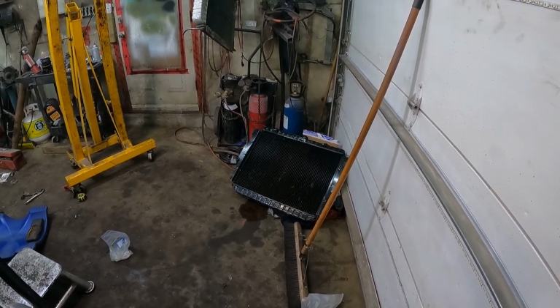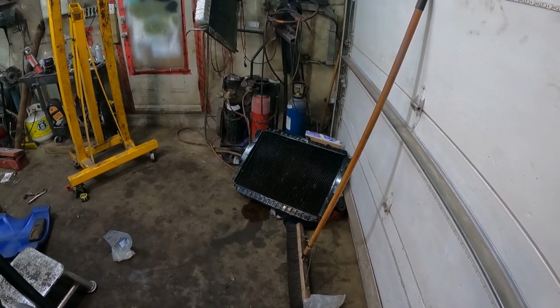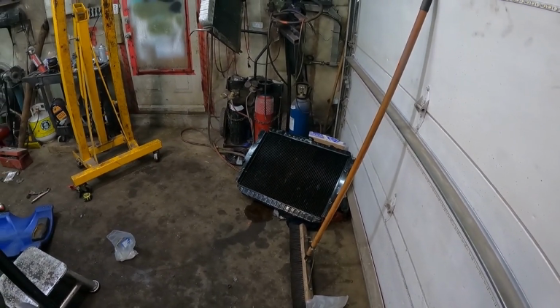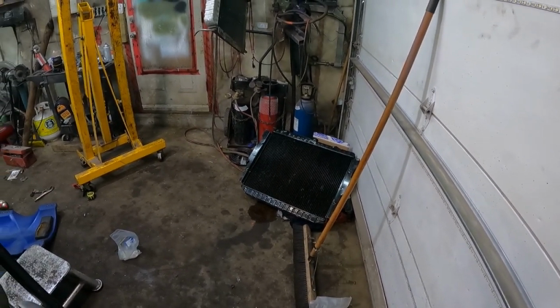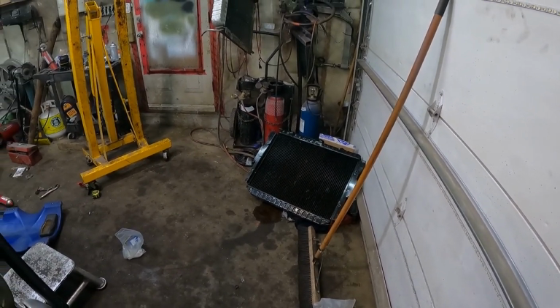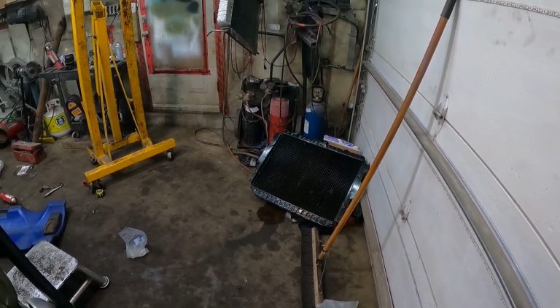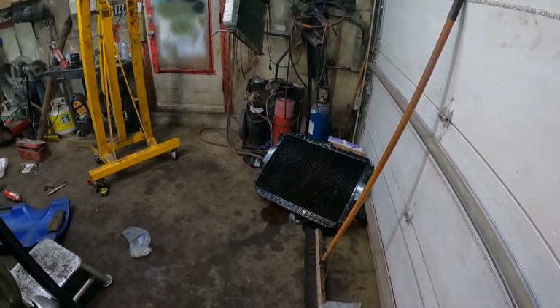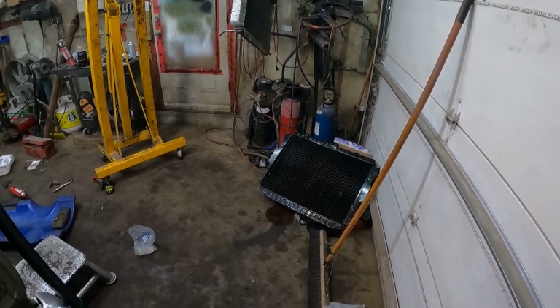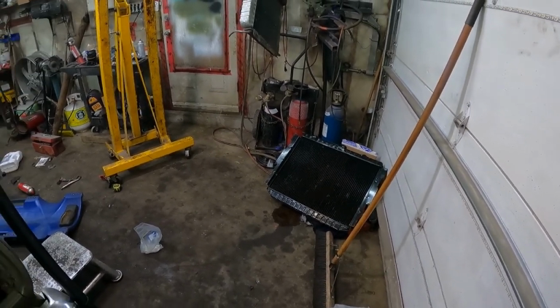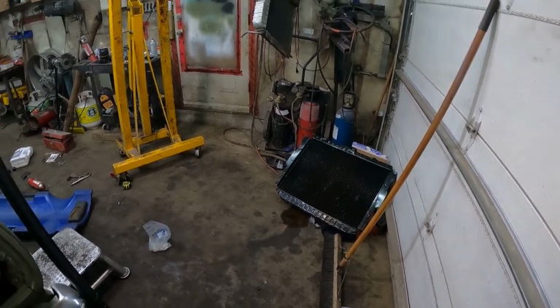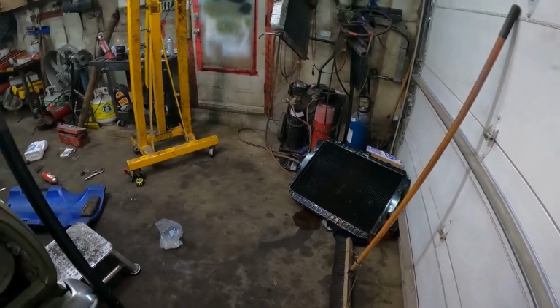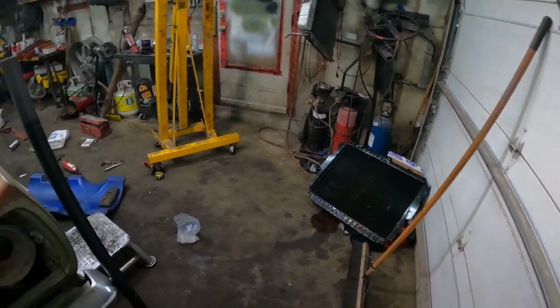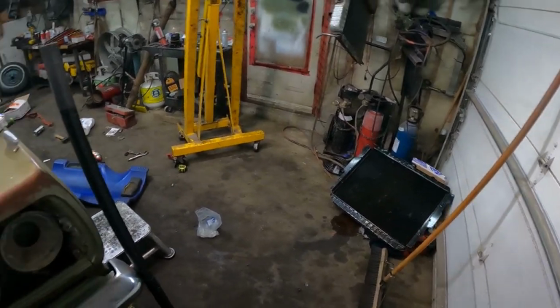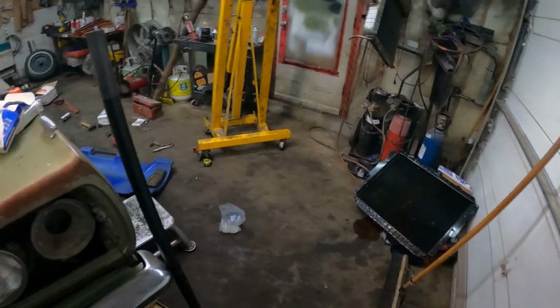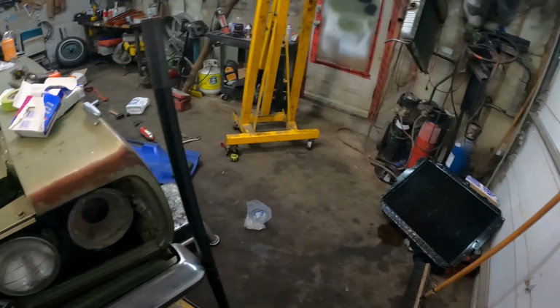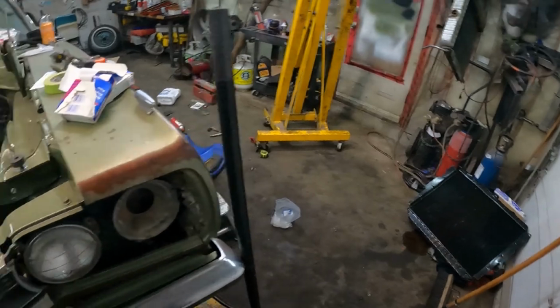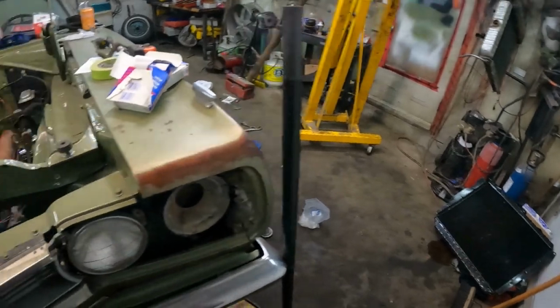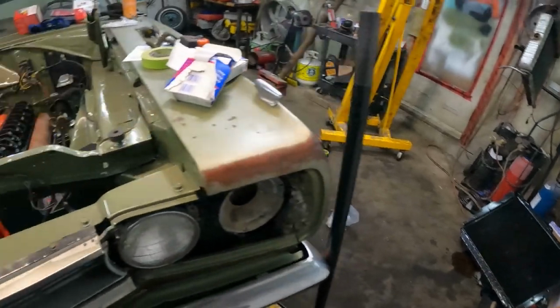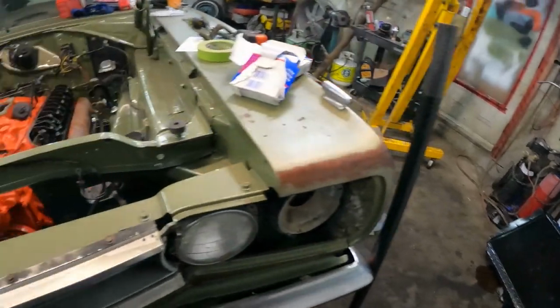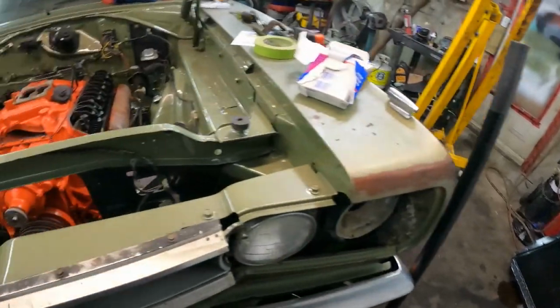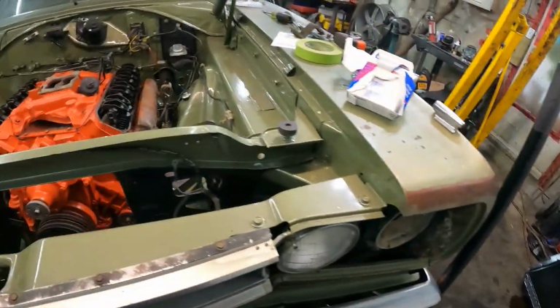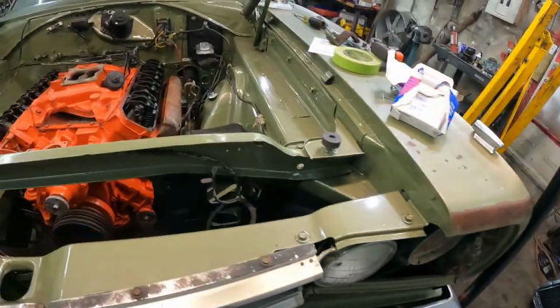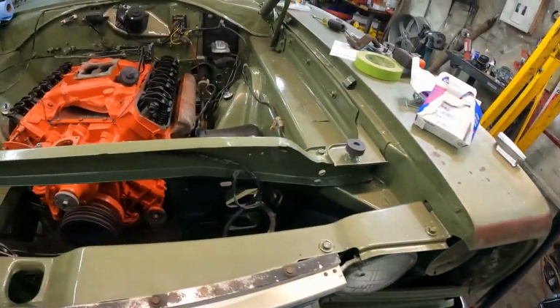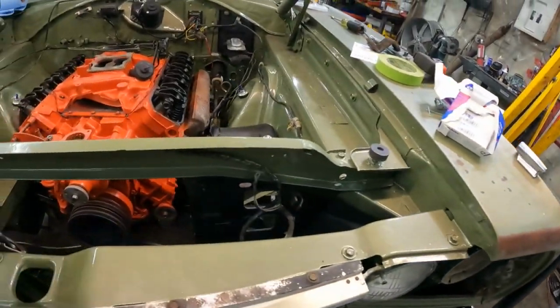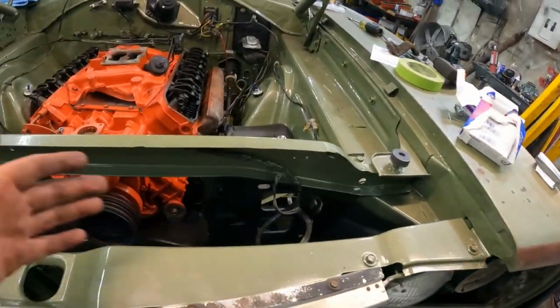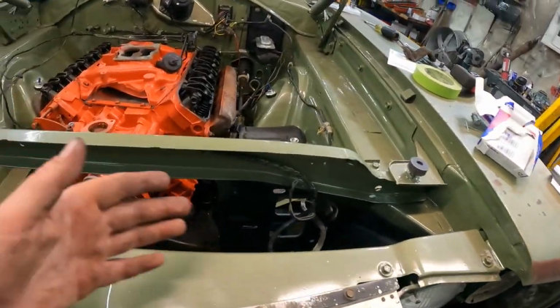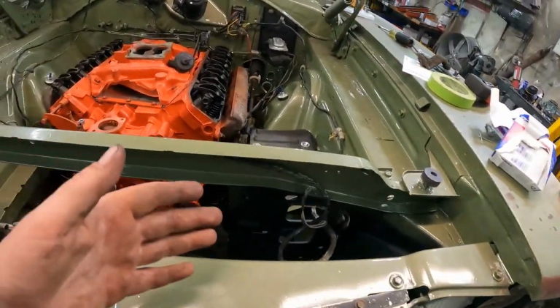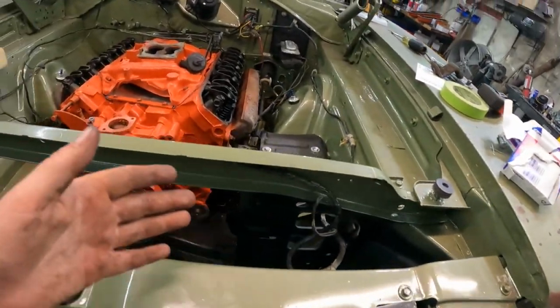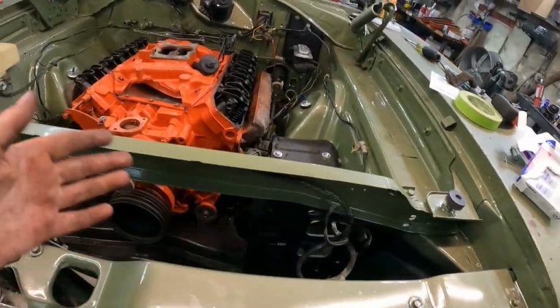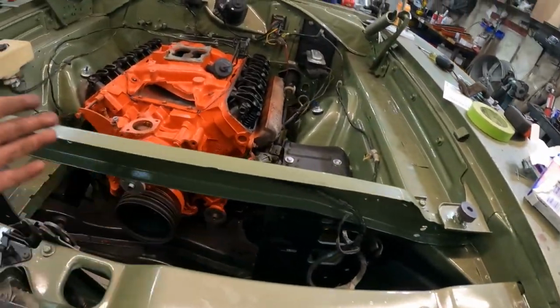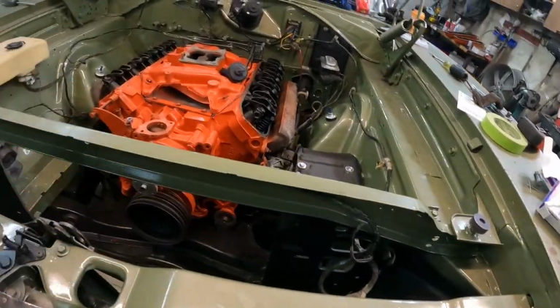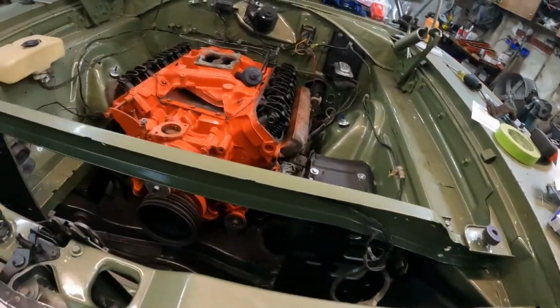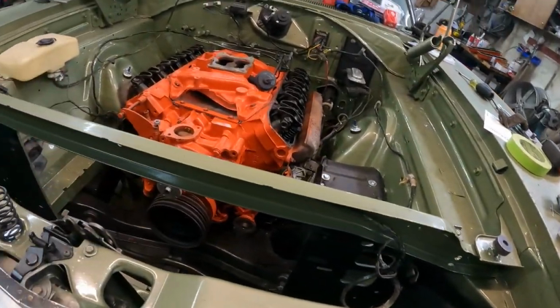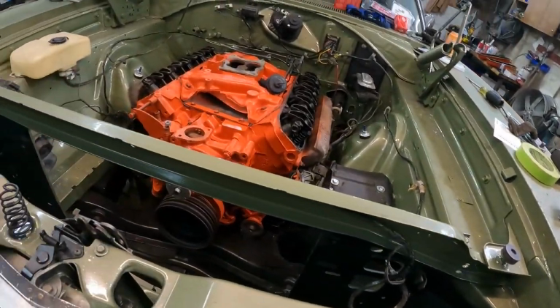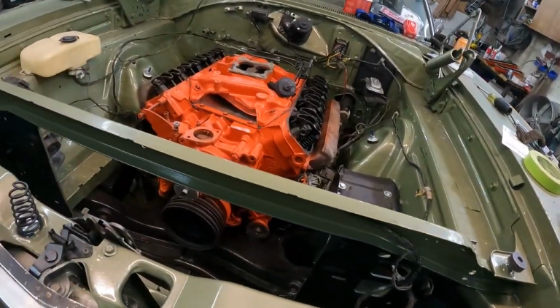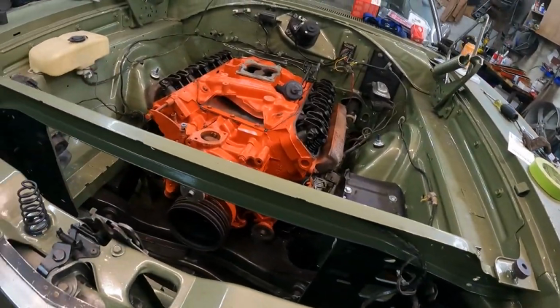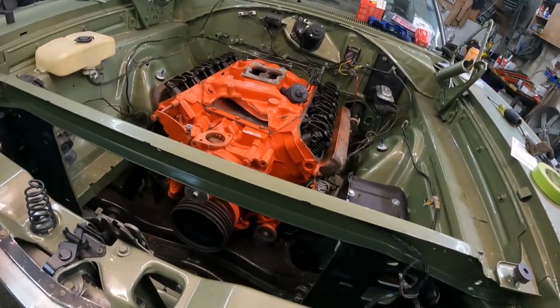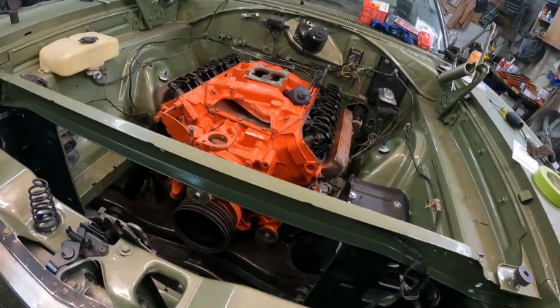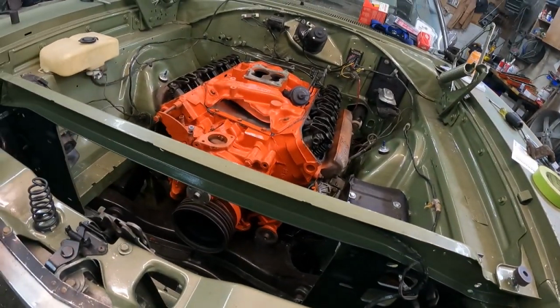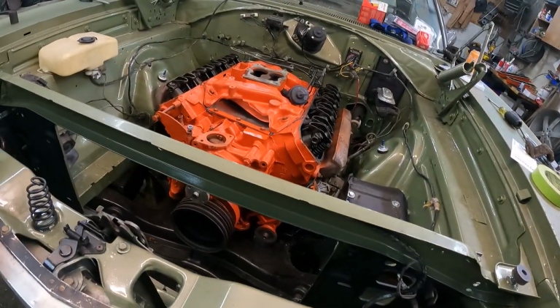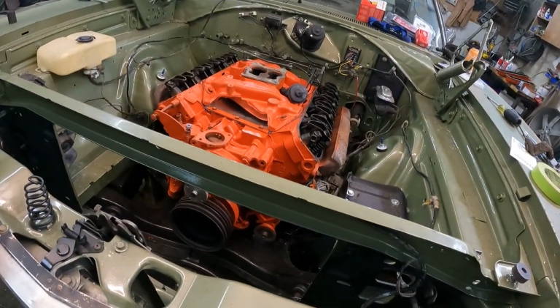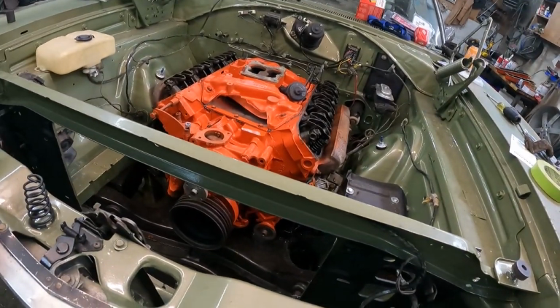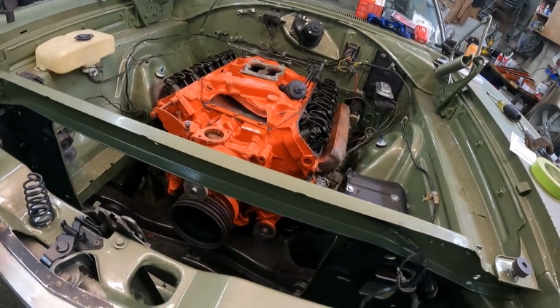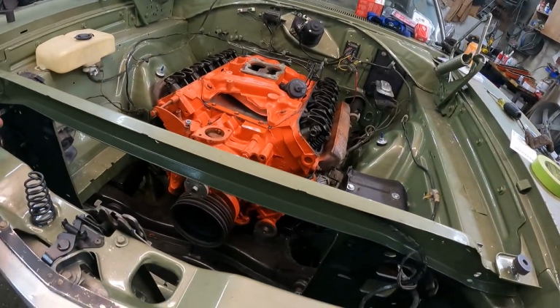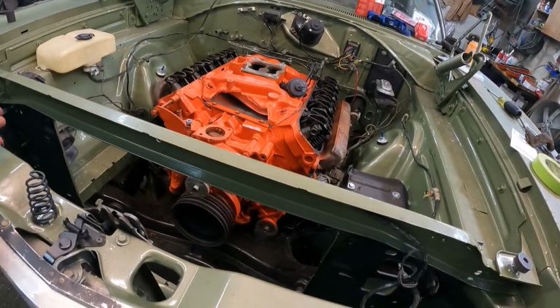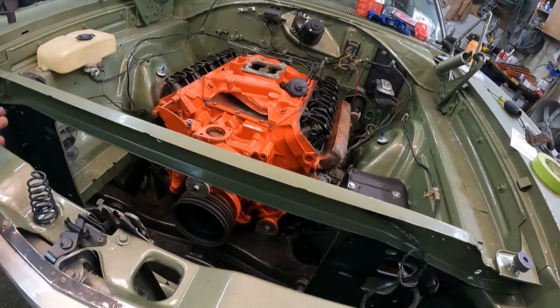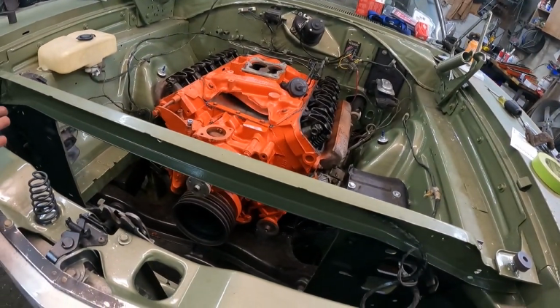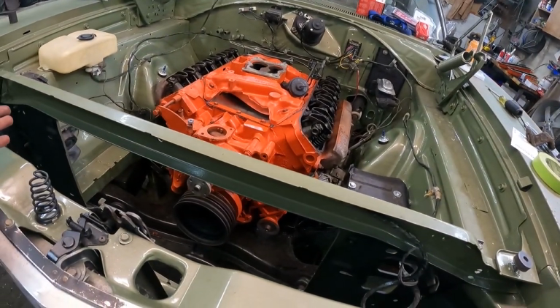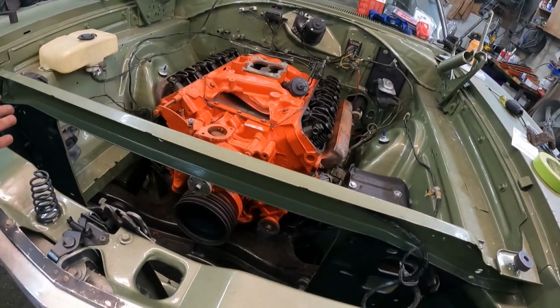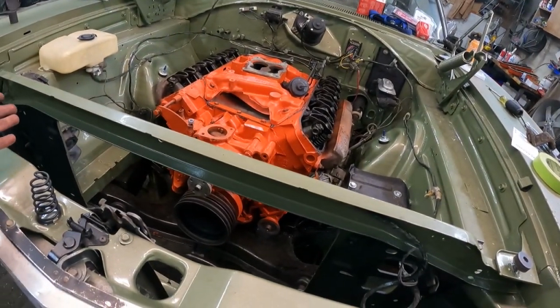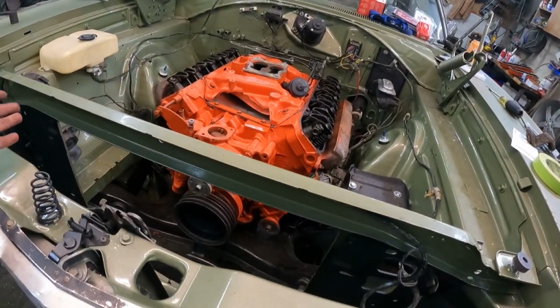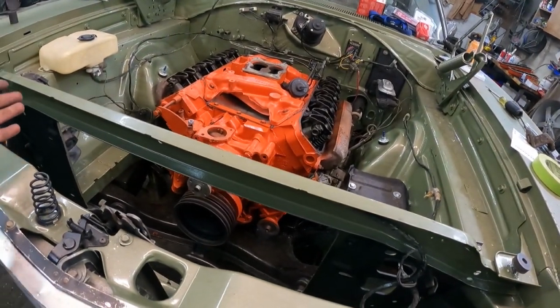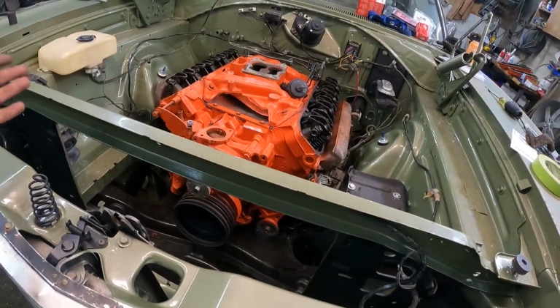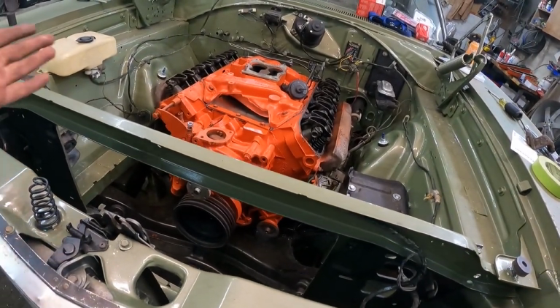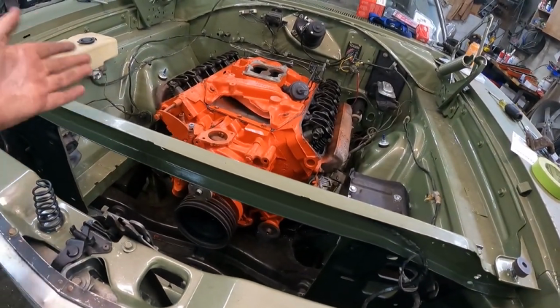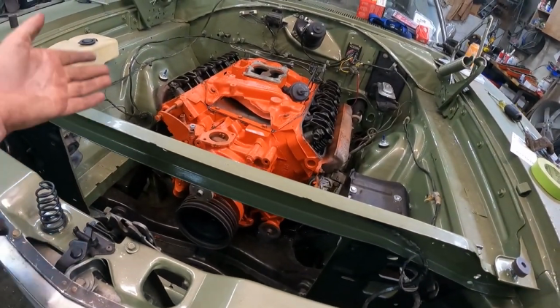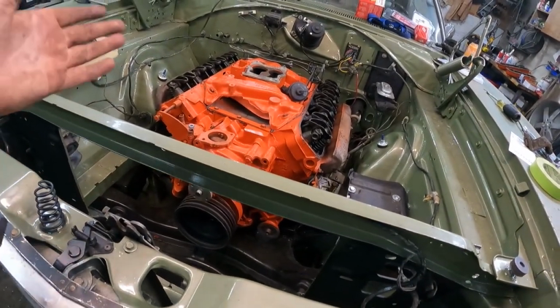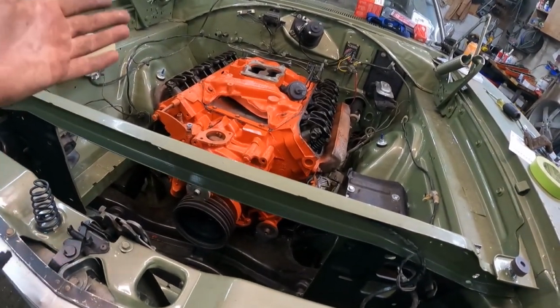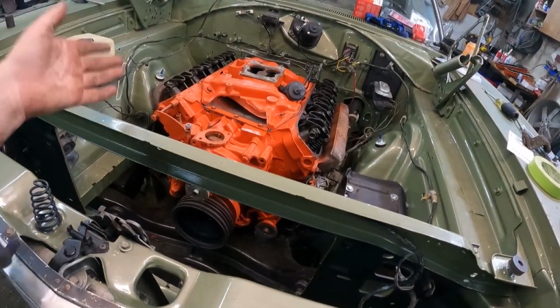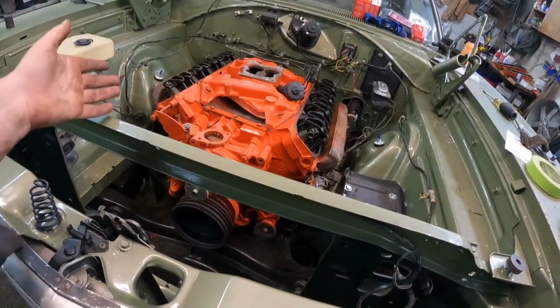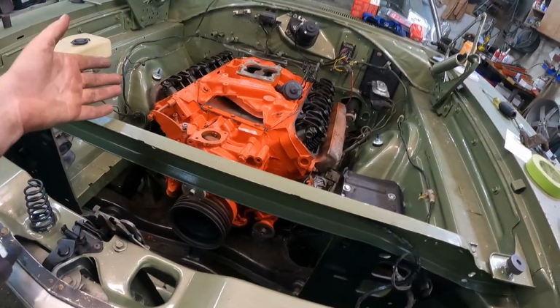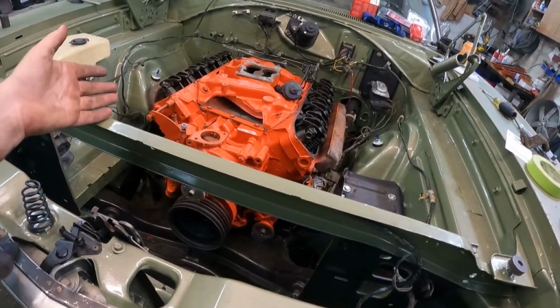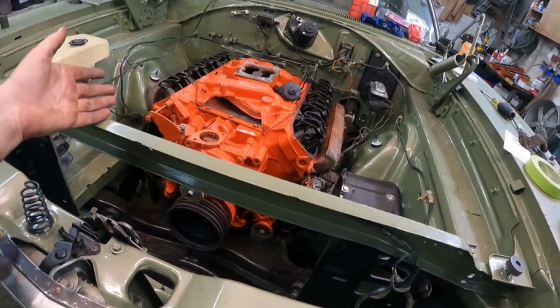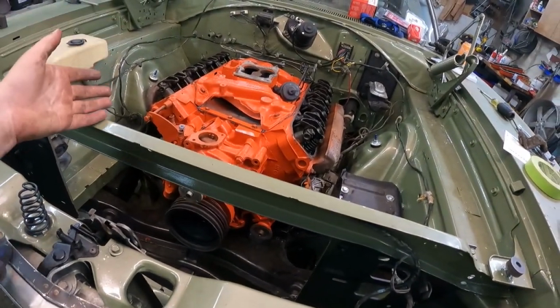There was a guy selling one for like $600. You Mopar people are crazy.